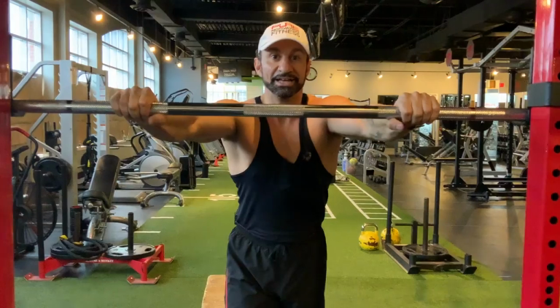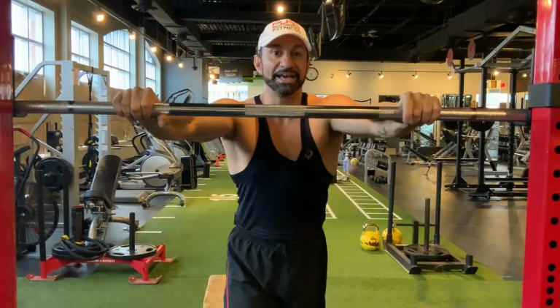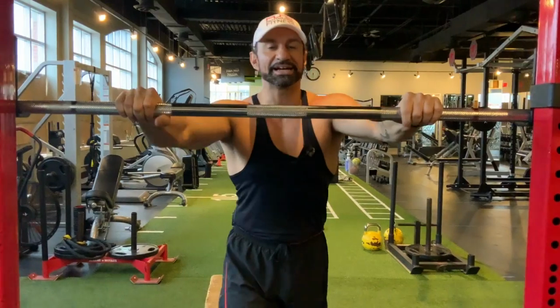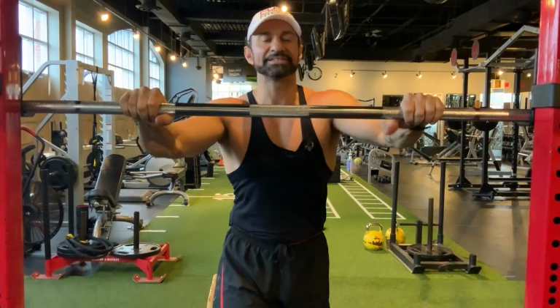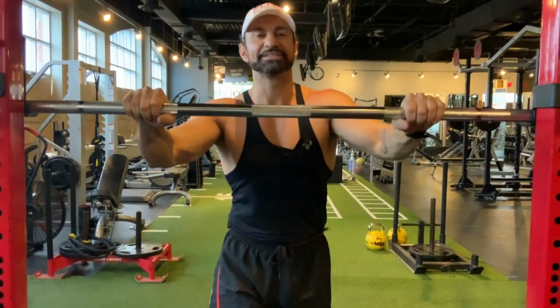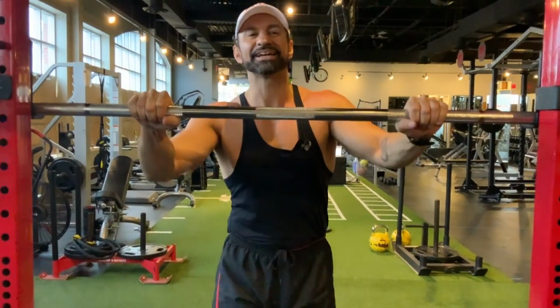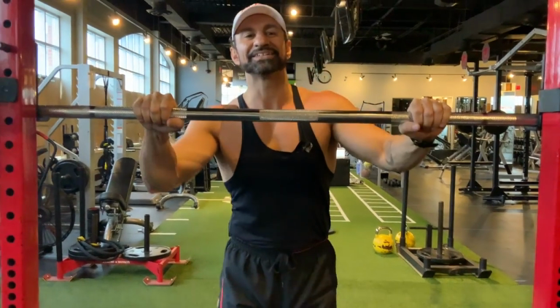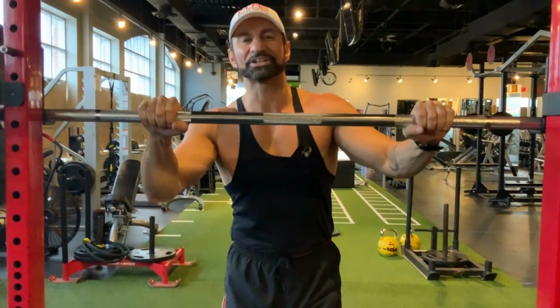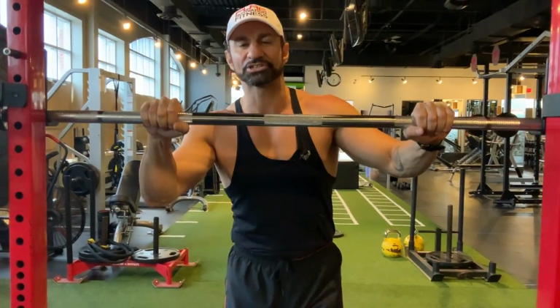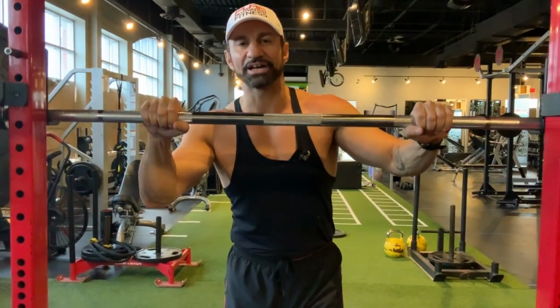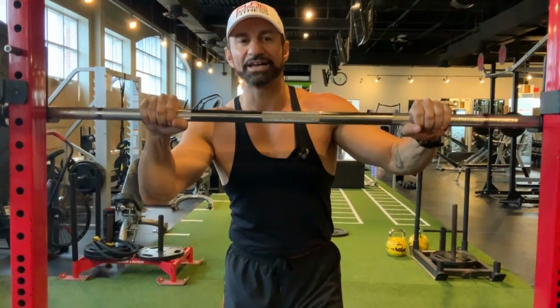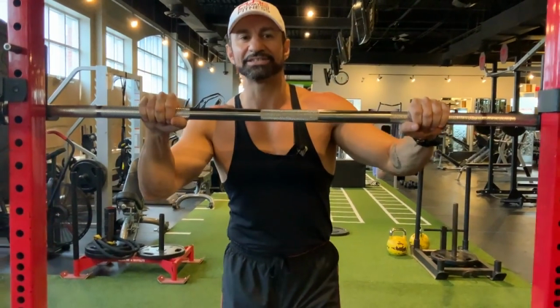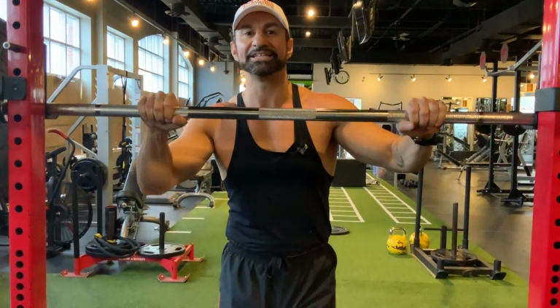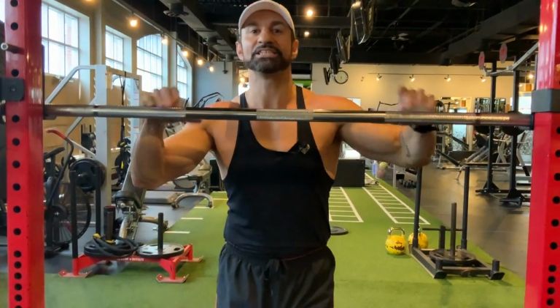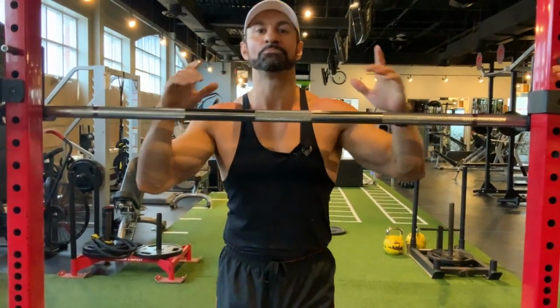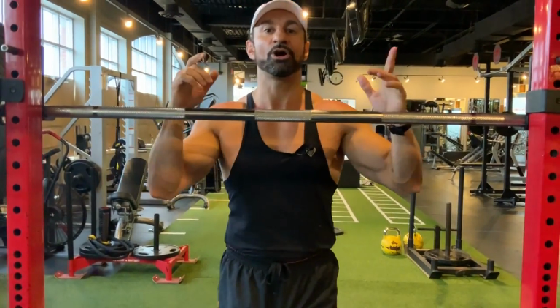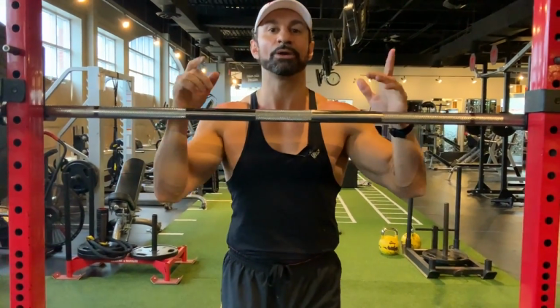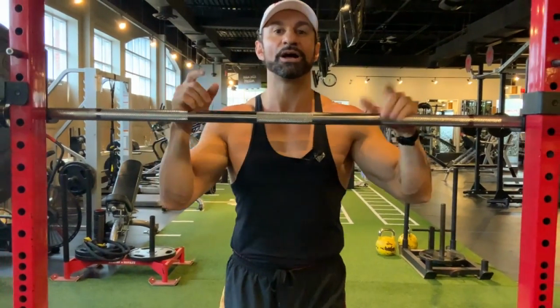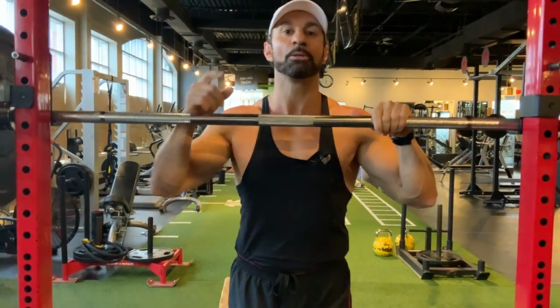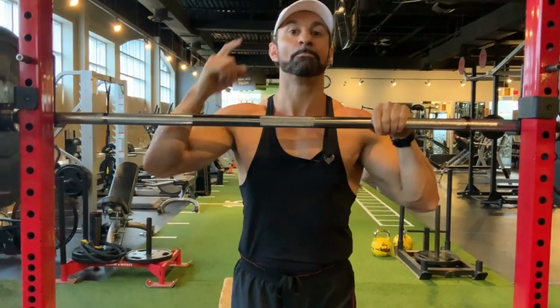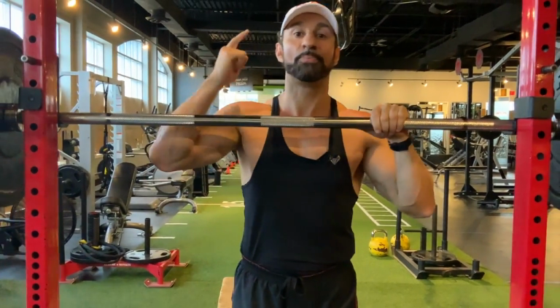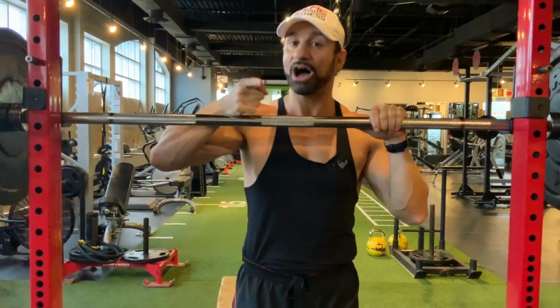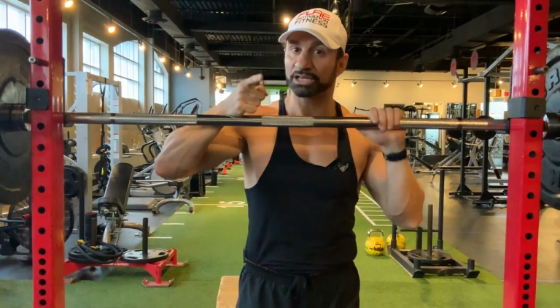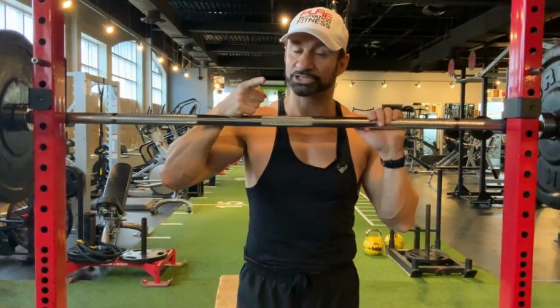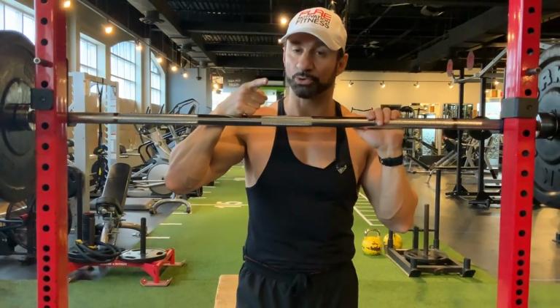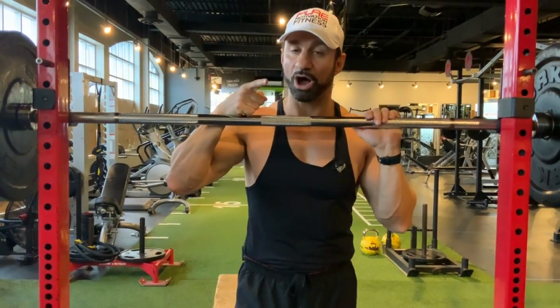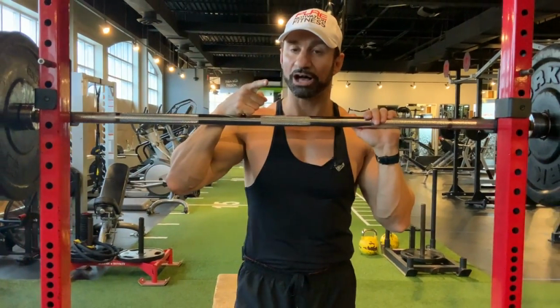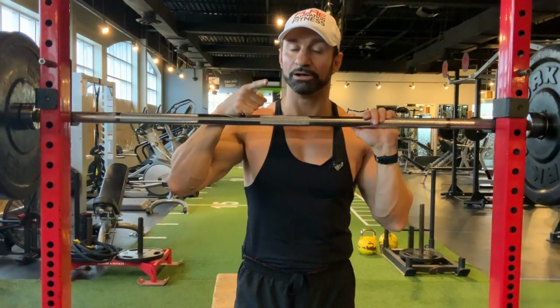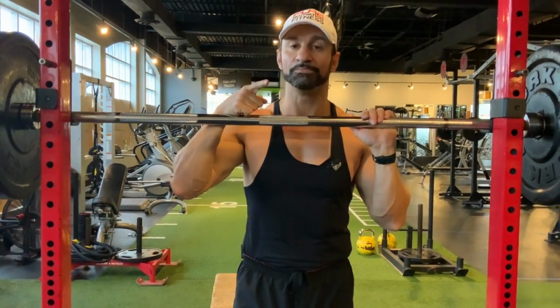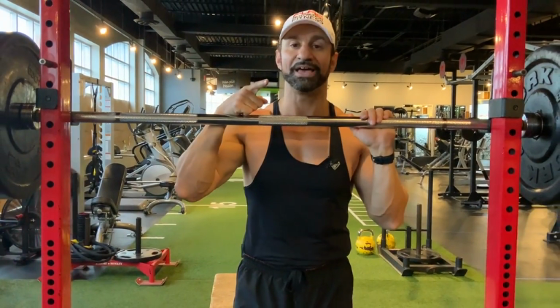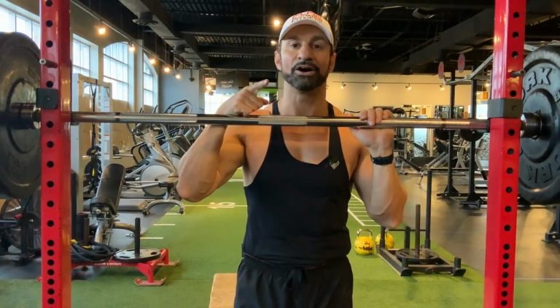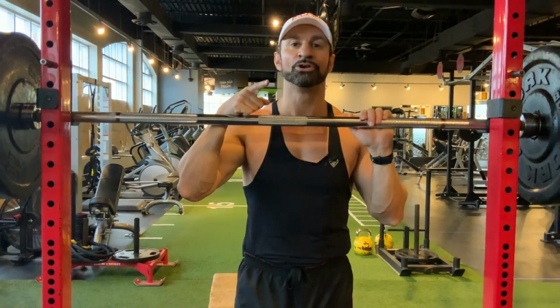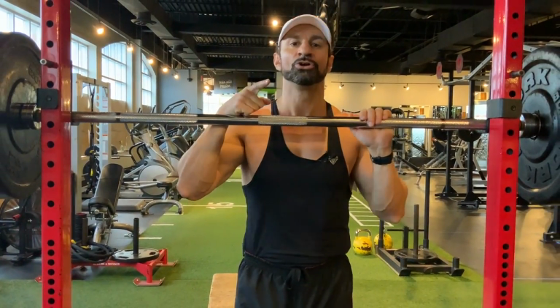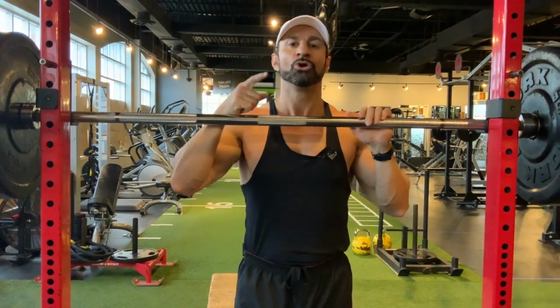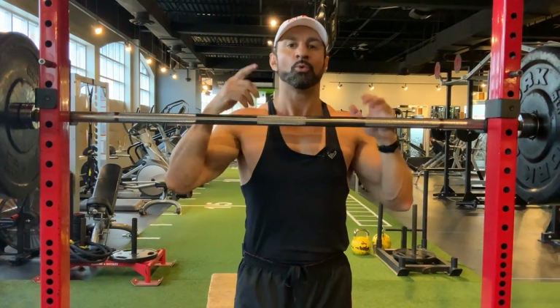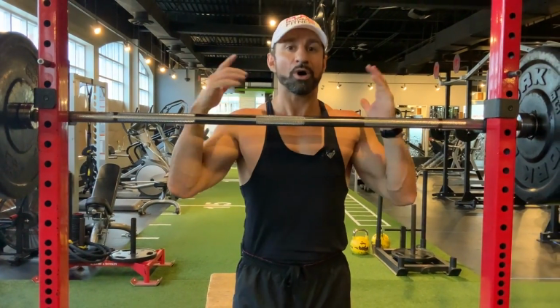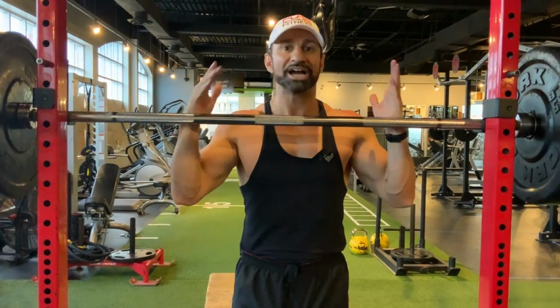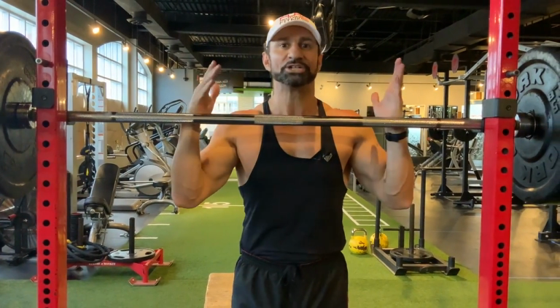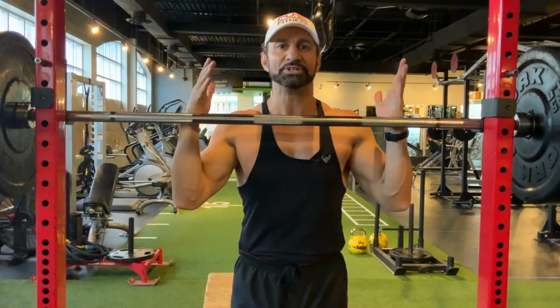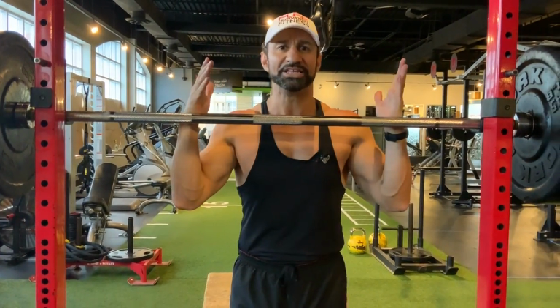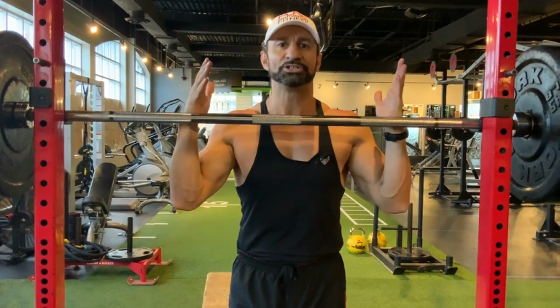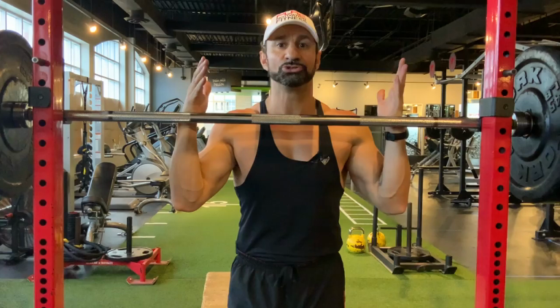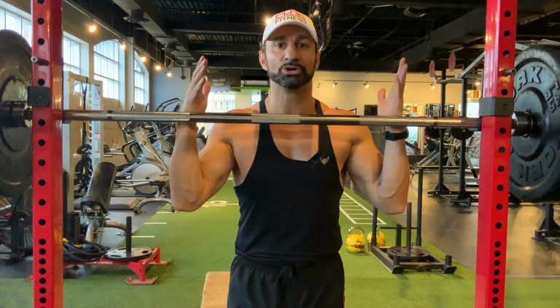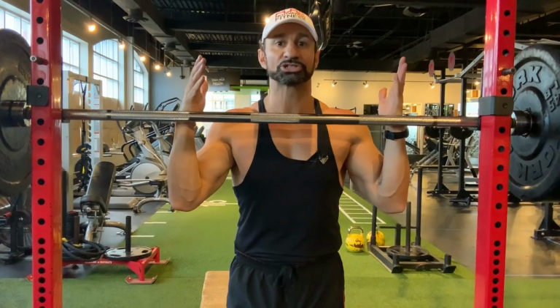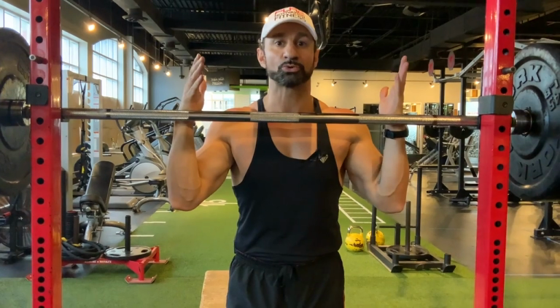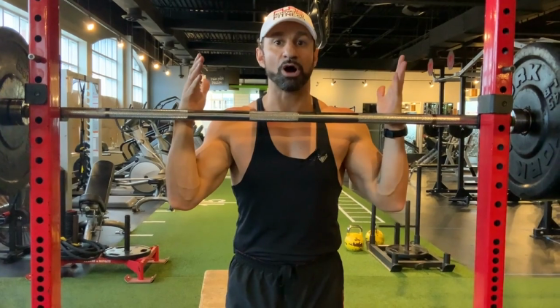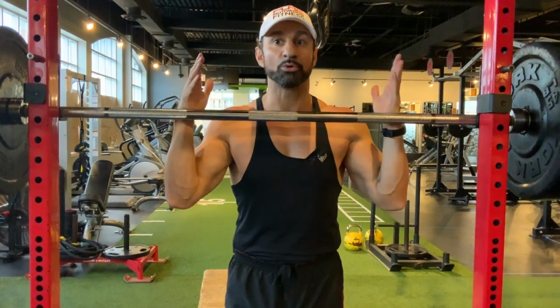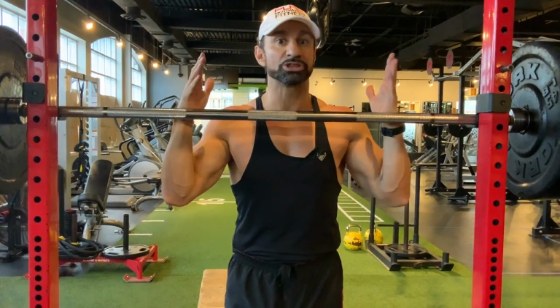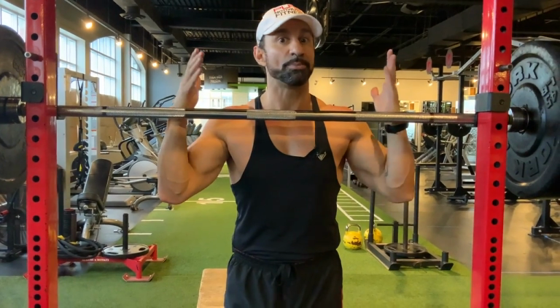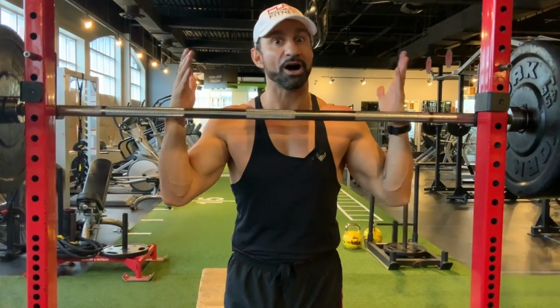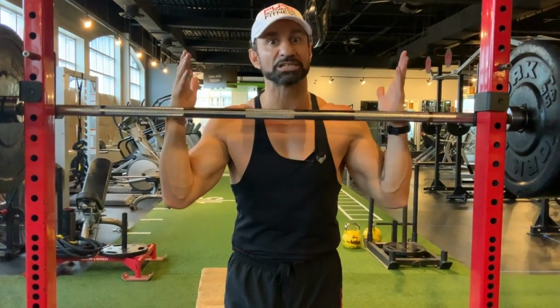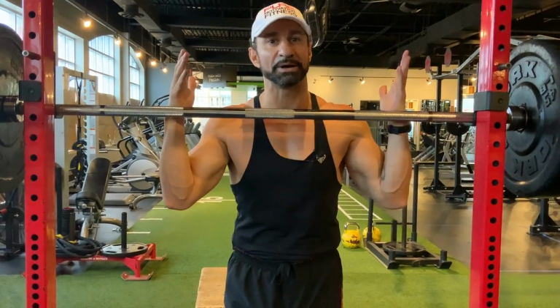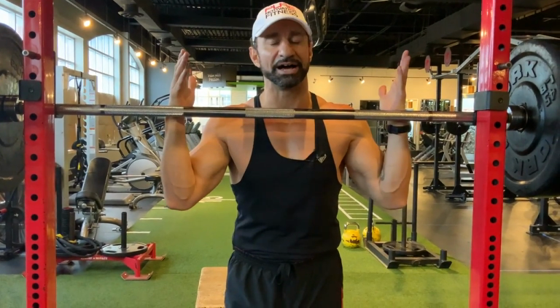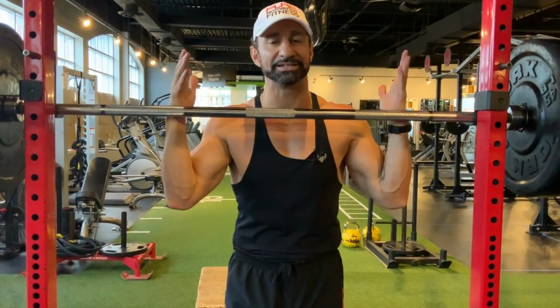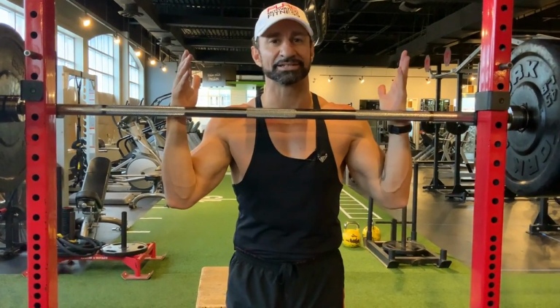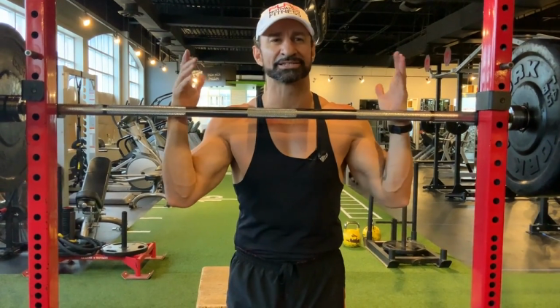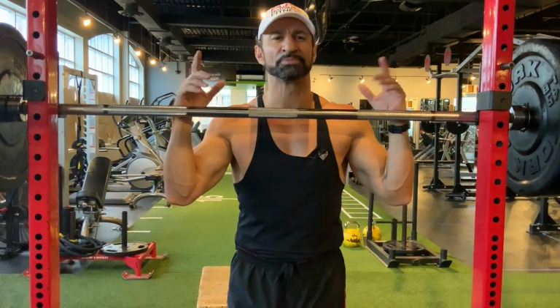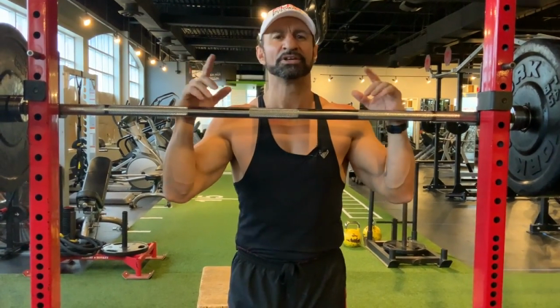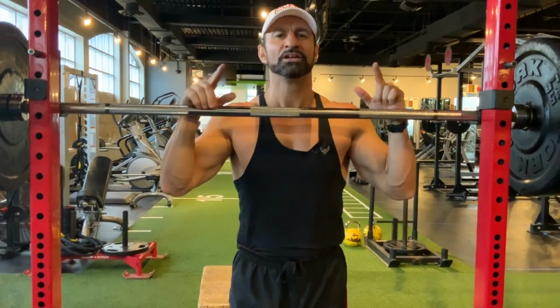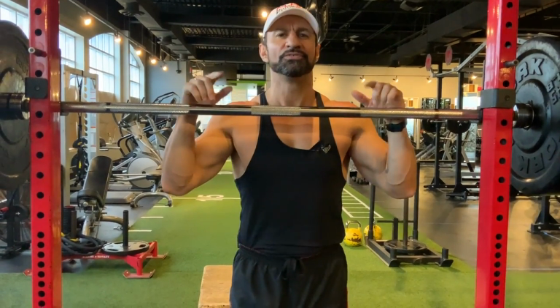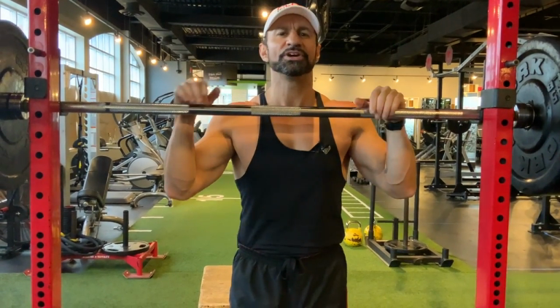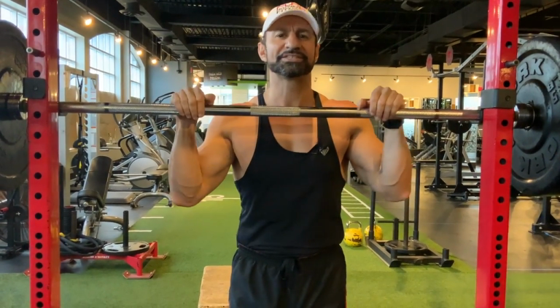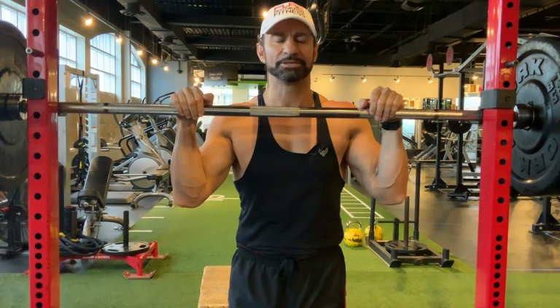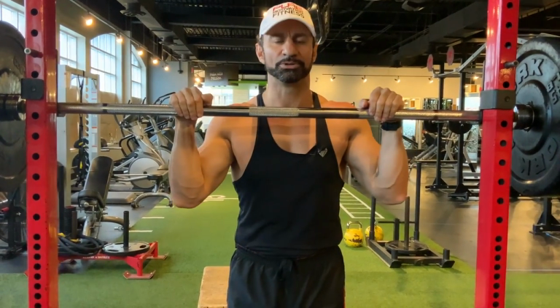Hey guys, the next exercise is the barbell box squat. Why do we need to do a squat with a box behind us? Very simple.